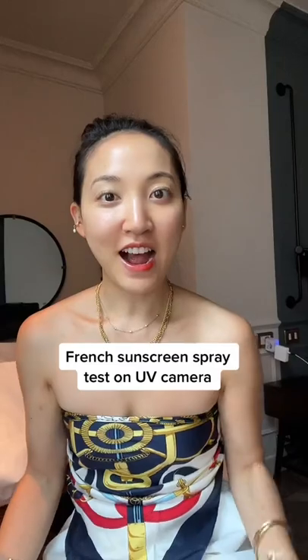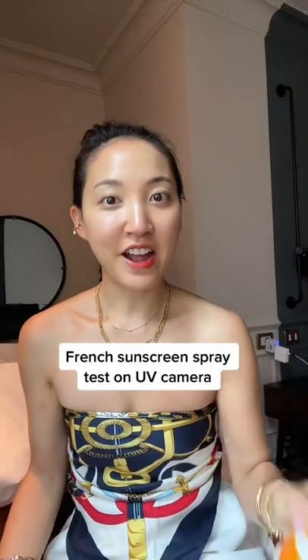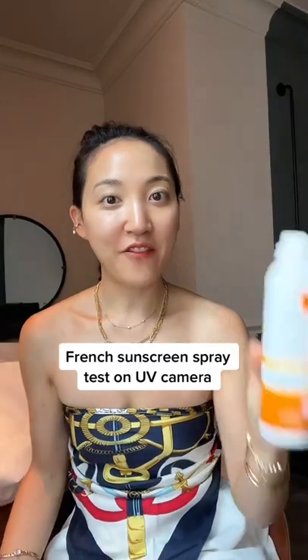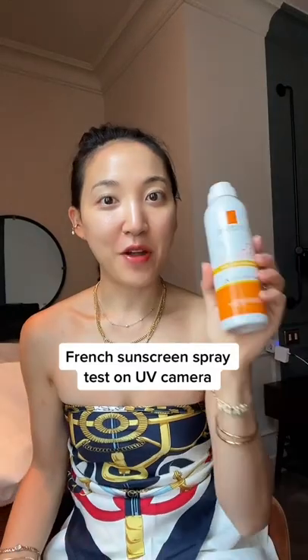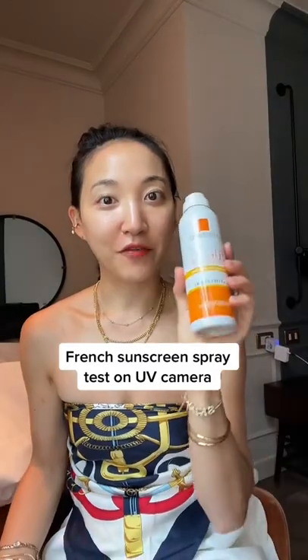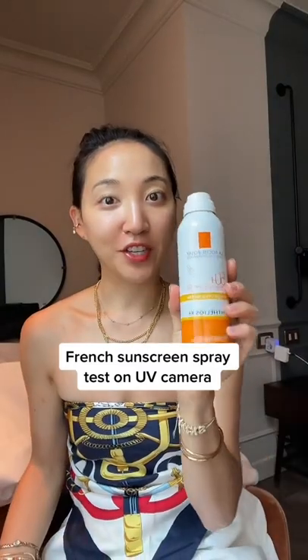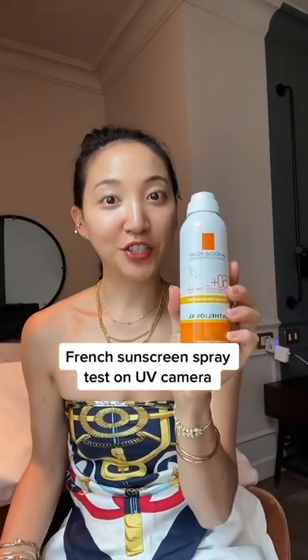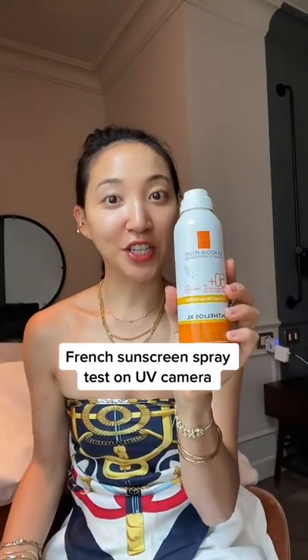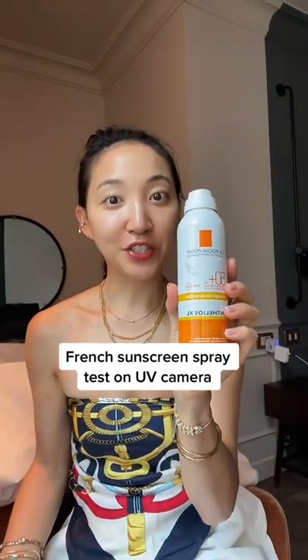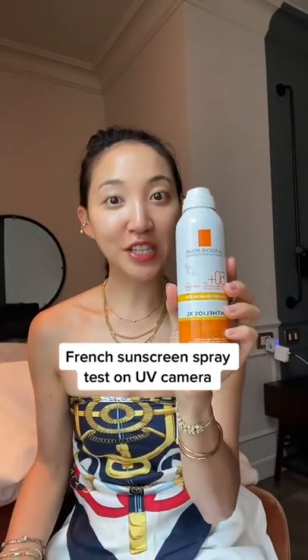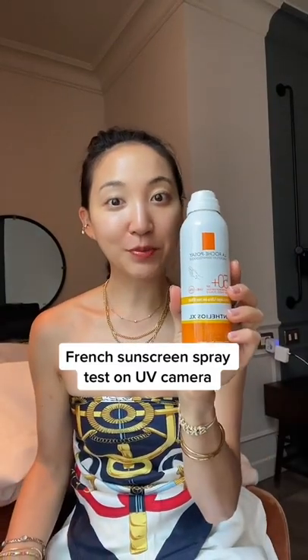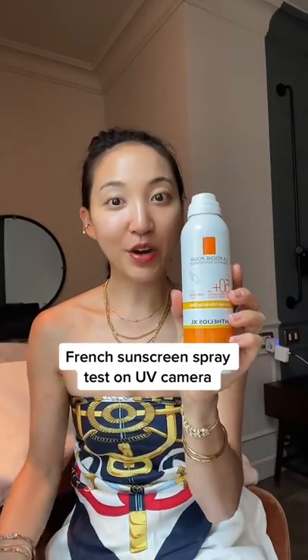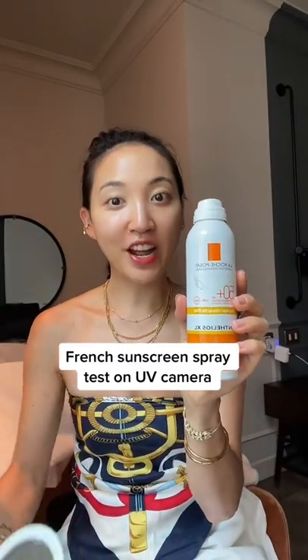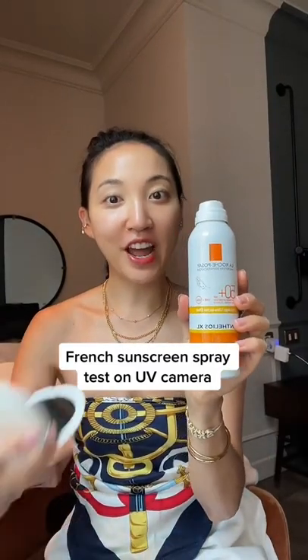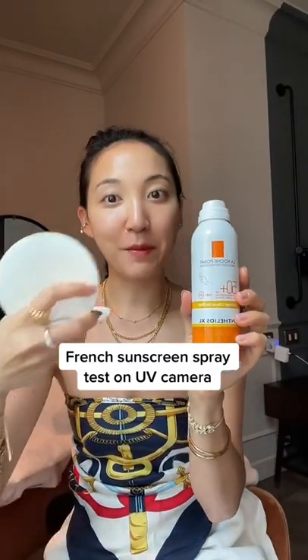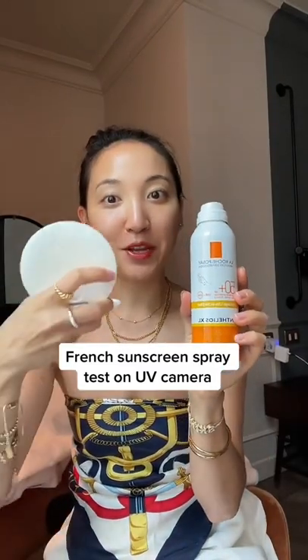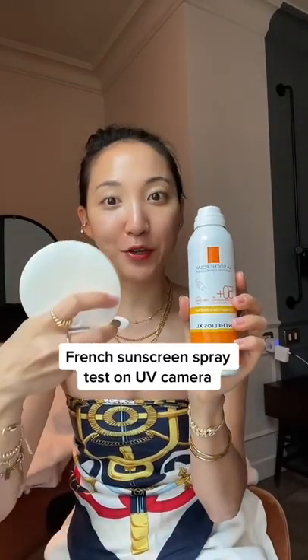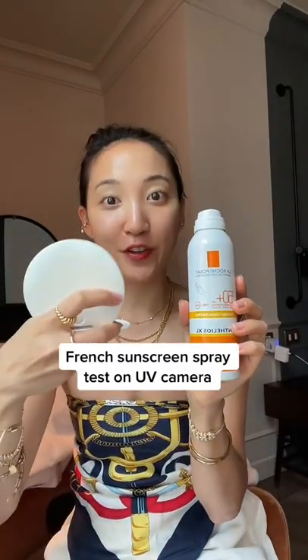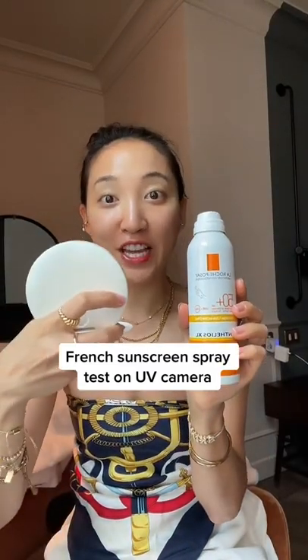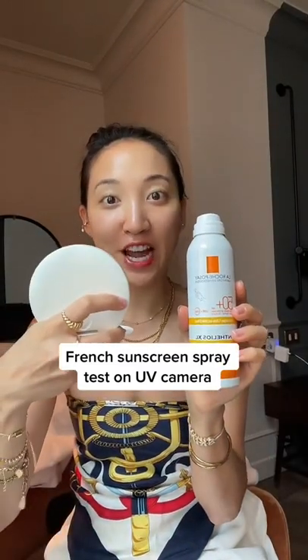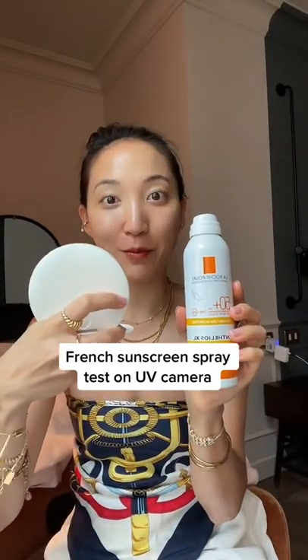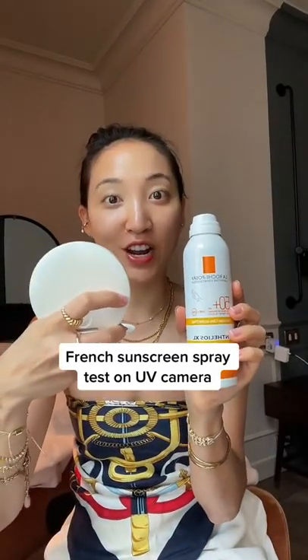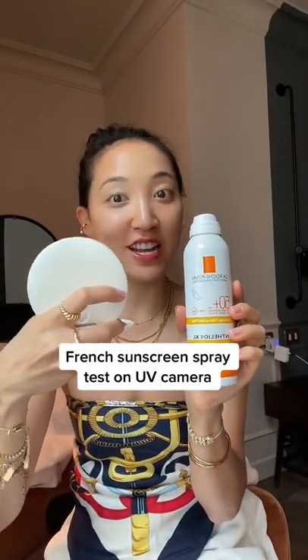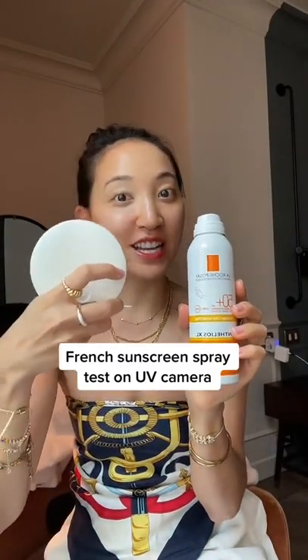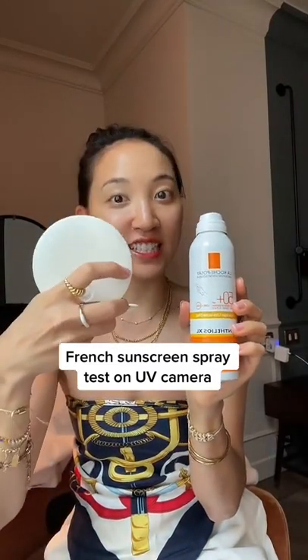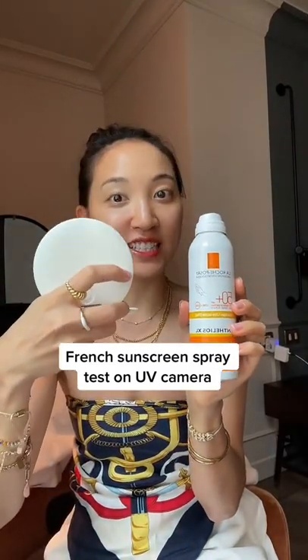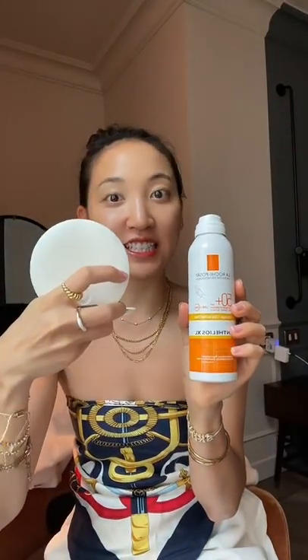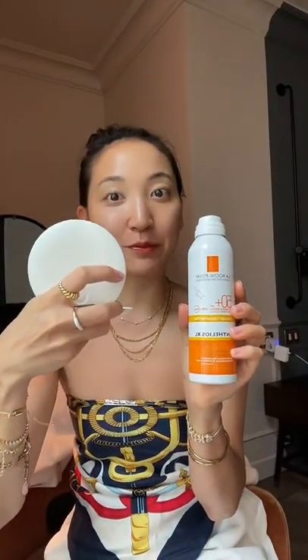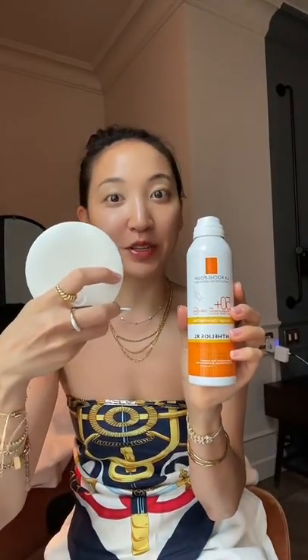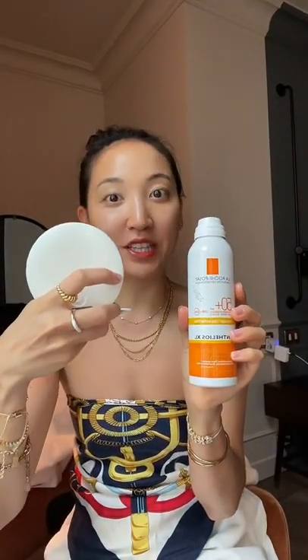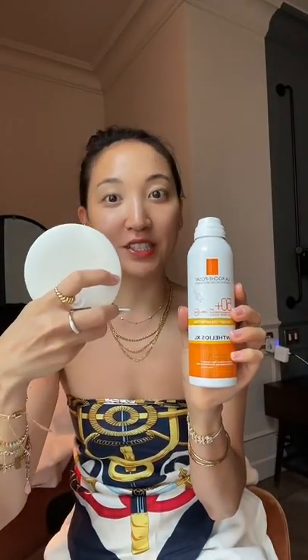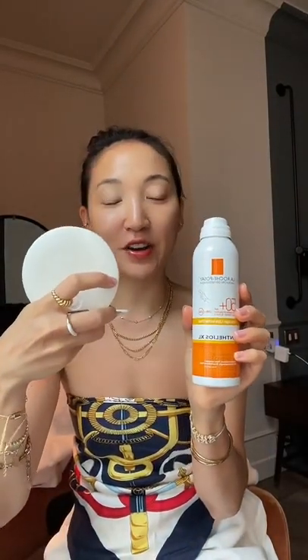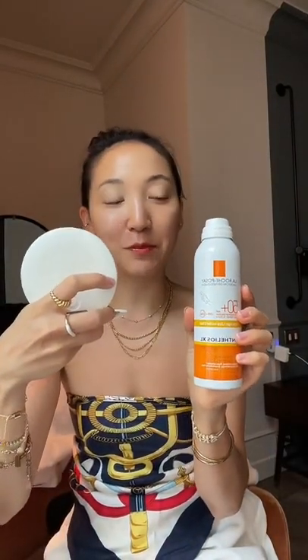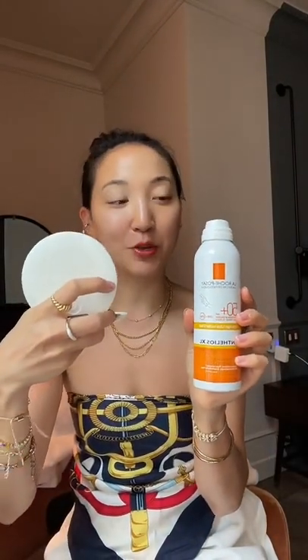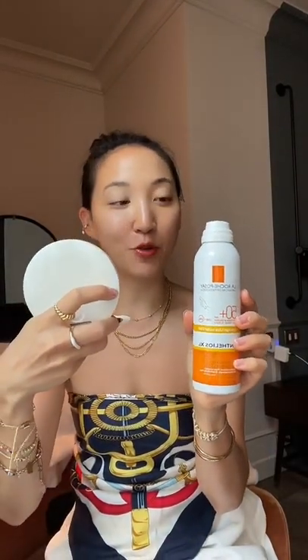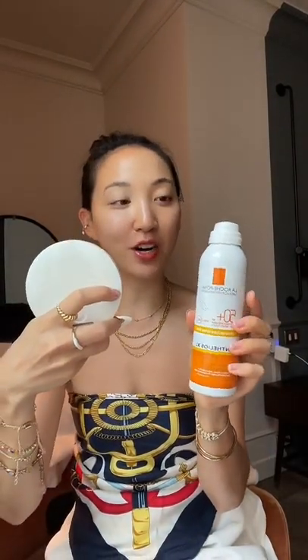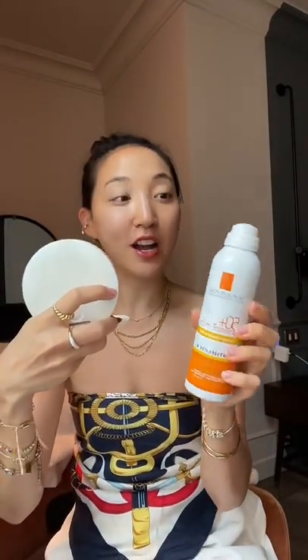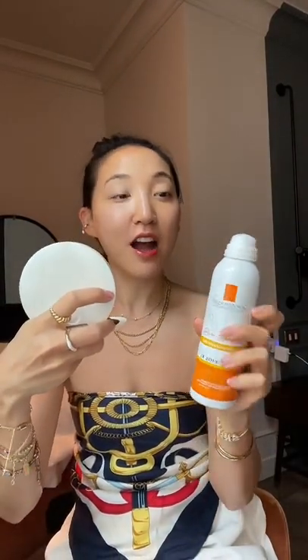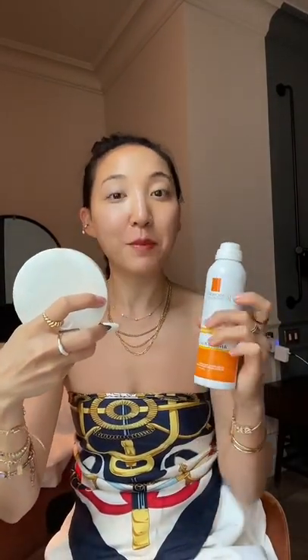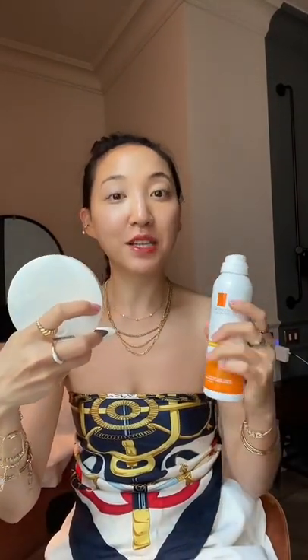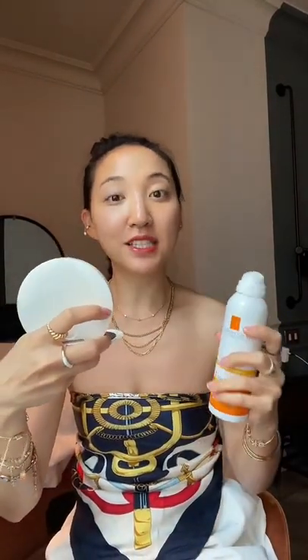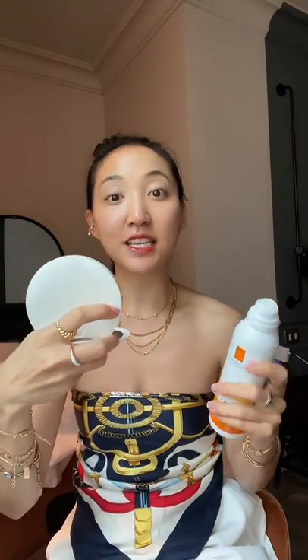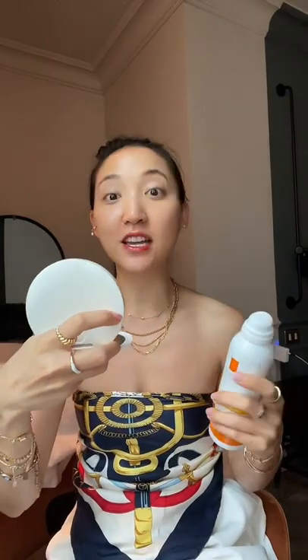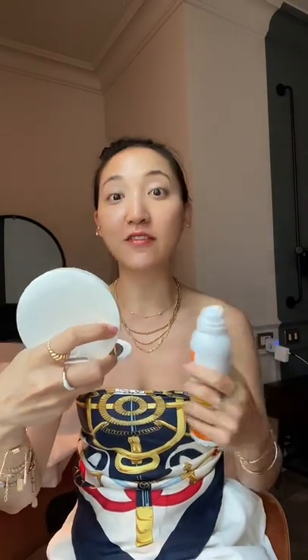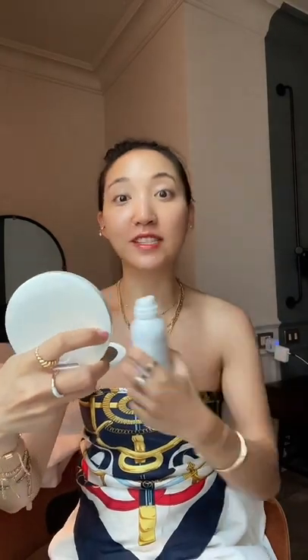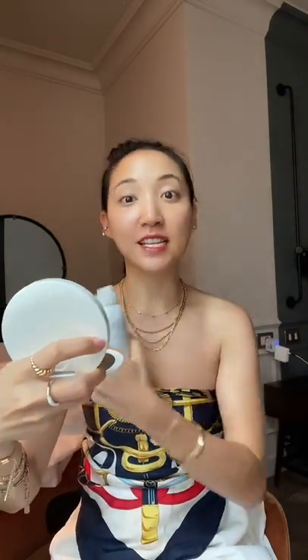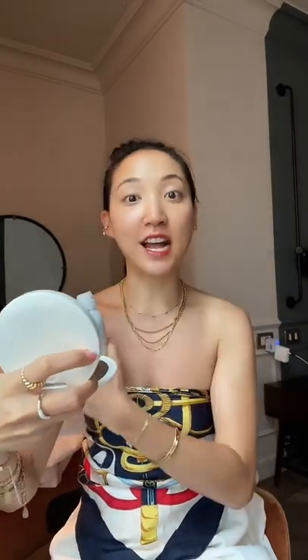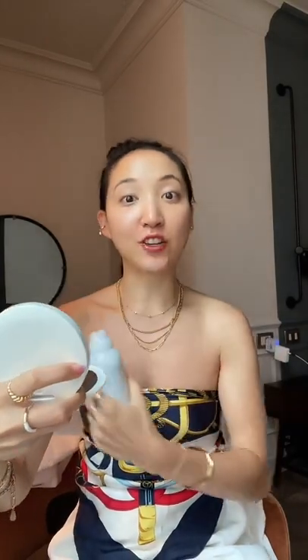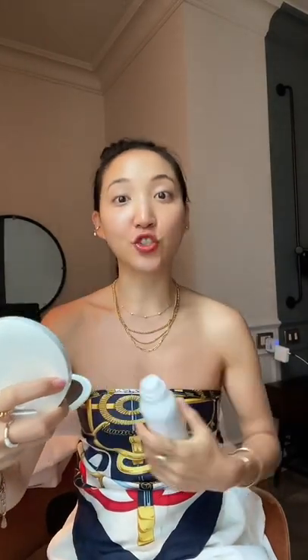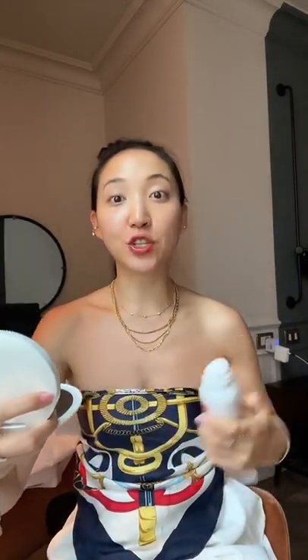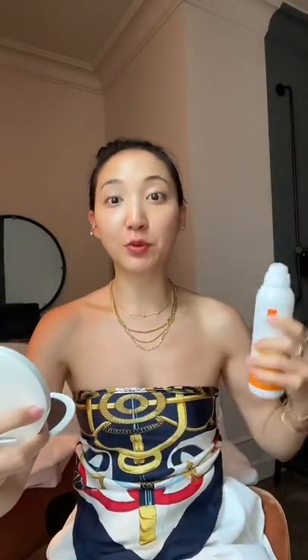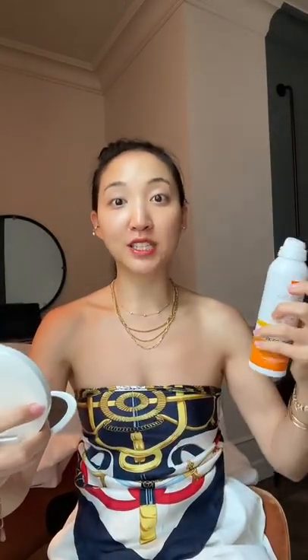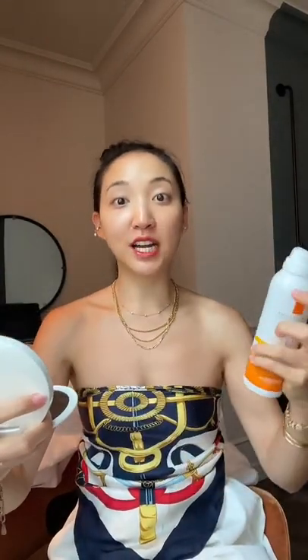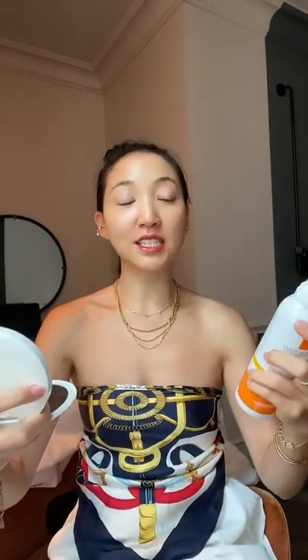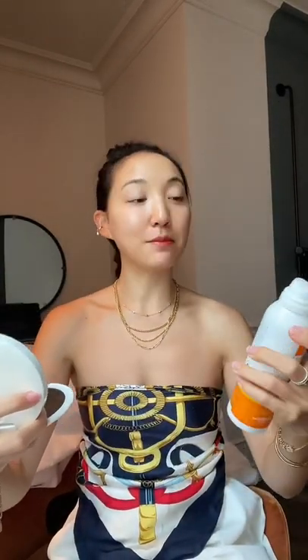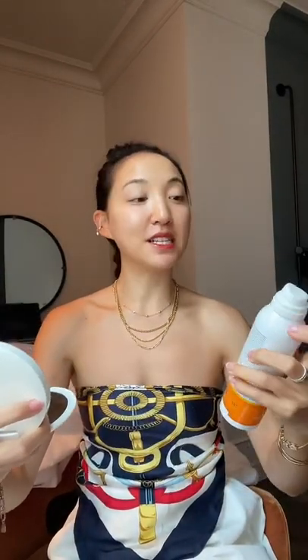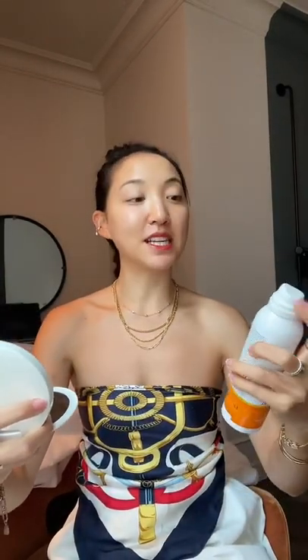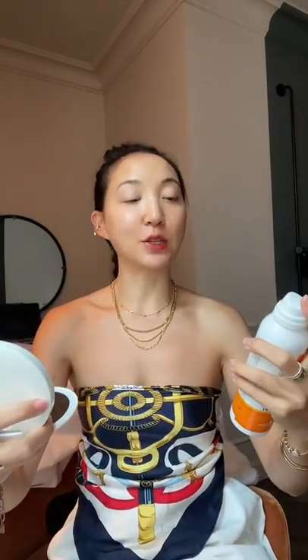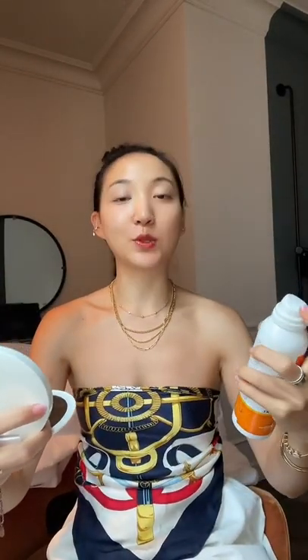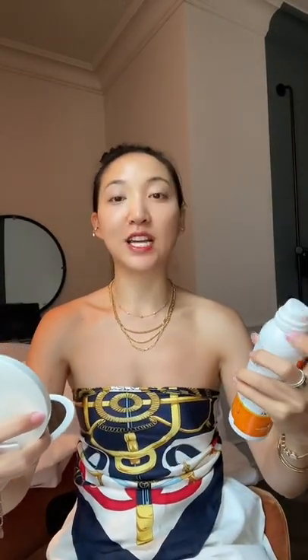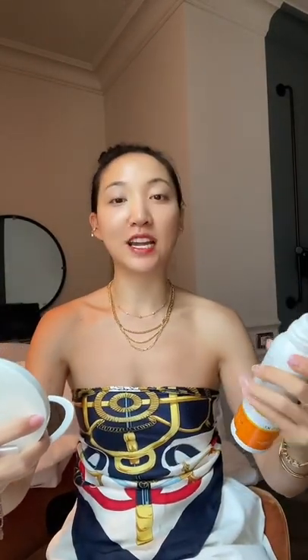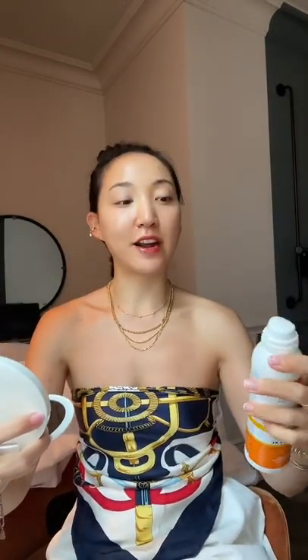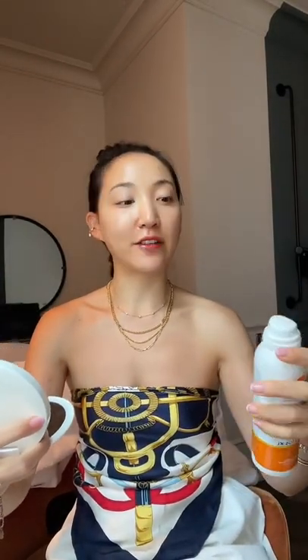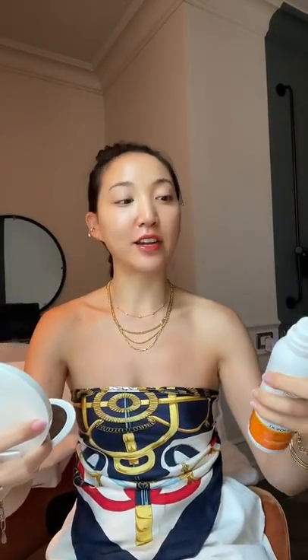I have my French sunscreen spray and my UV camera, and yes I did bring this from New York. I'm going to see if this can actually protect my décolleté area.